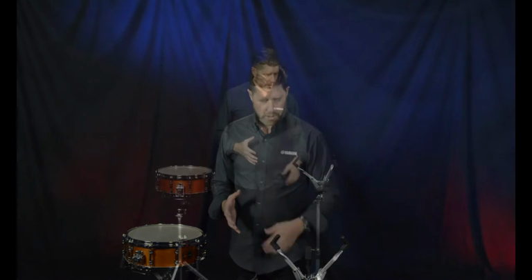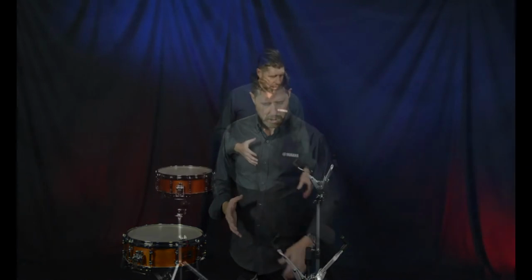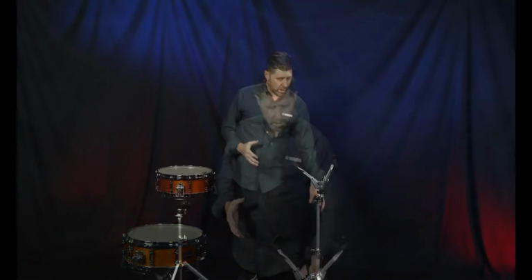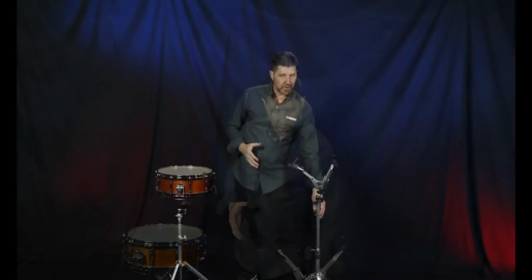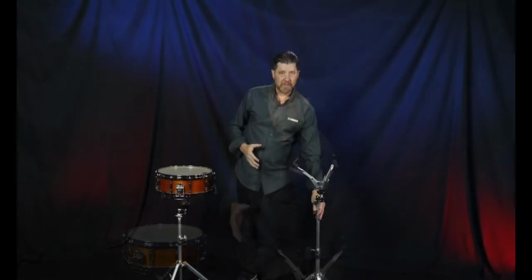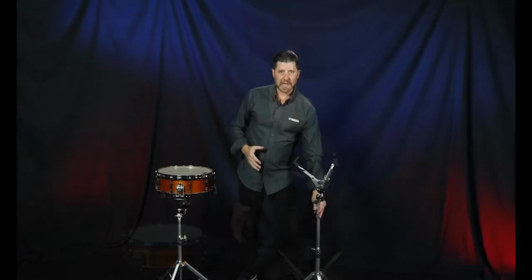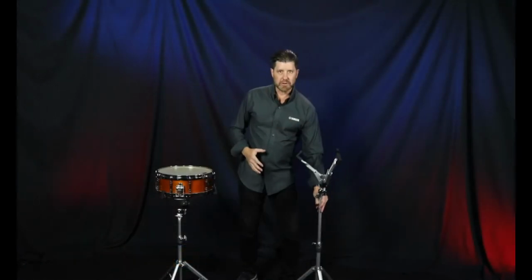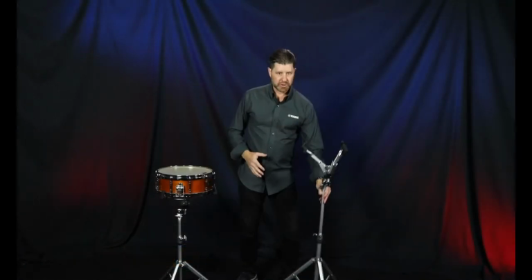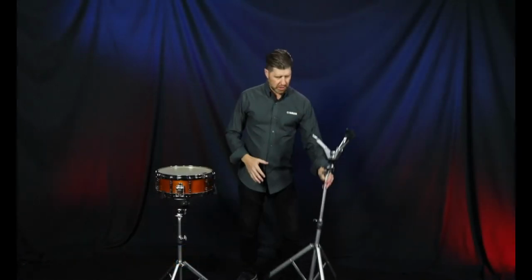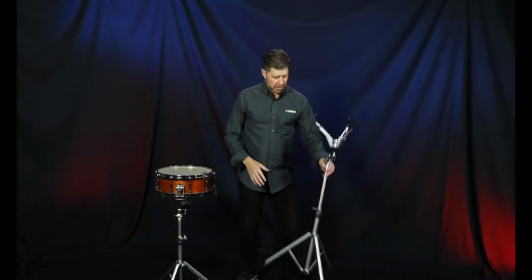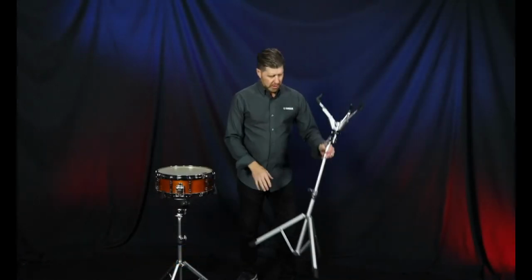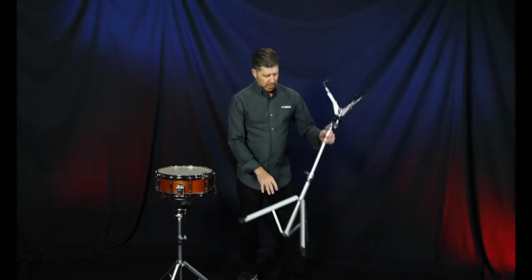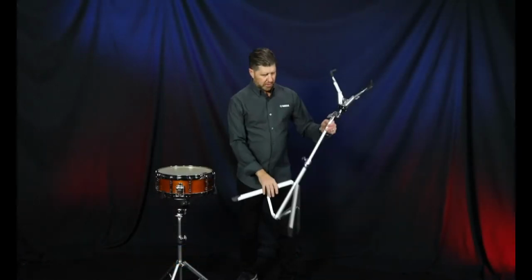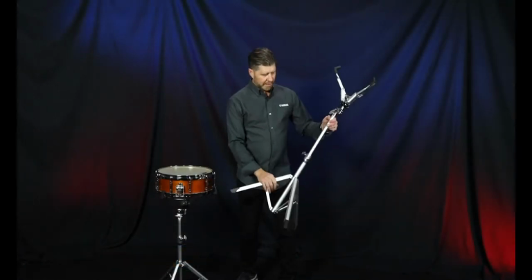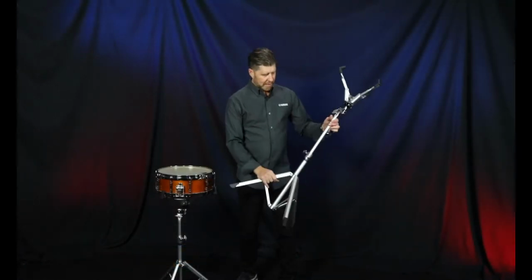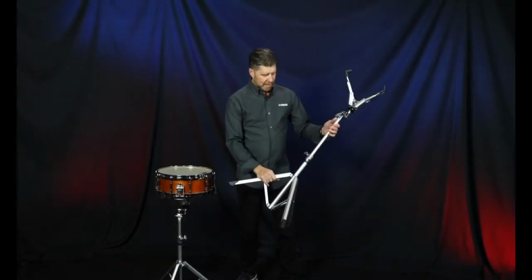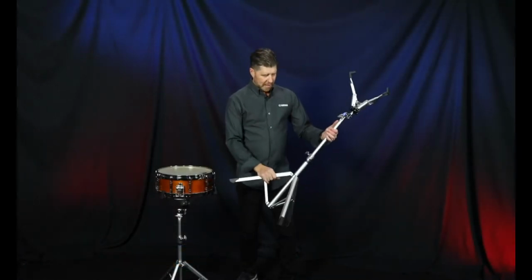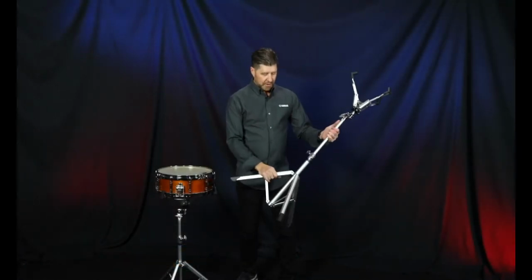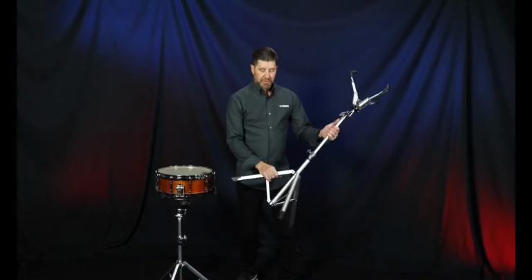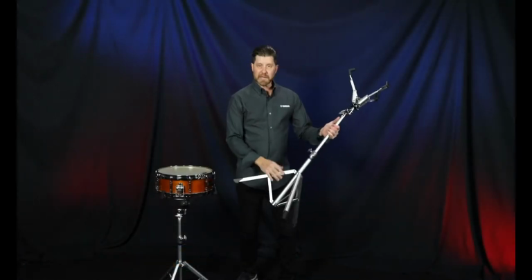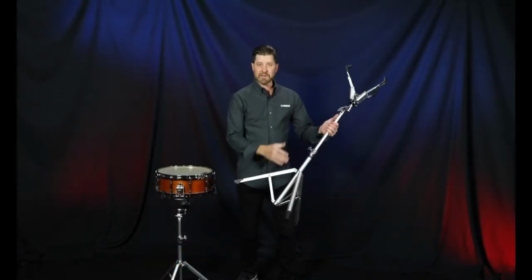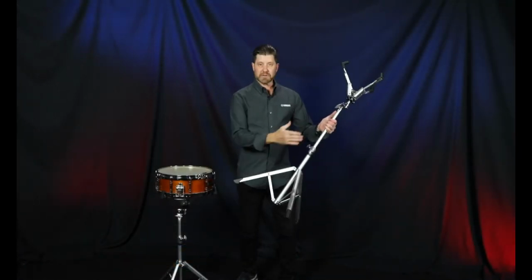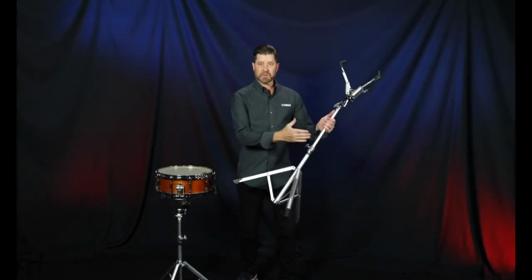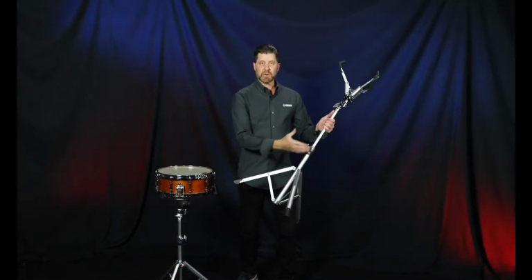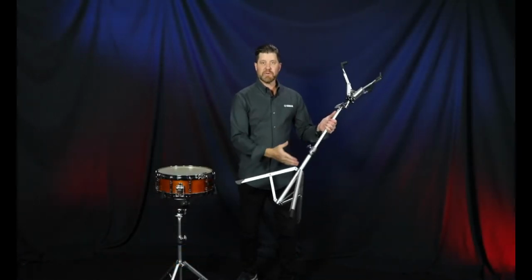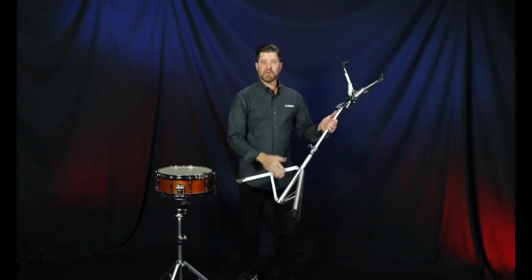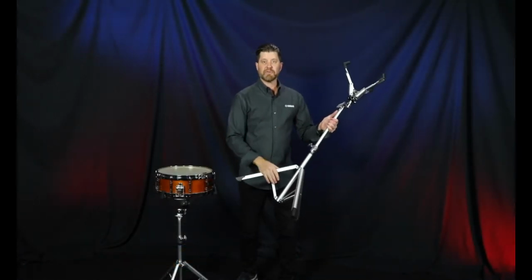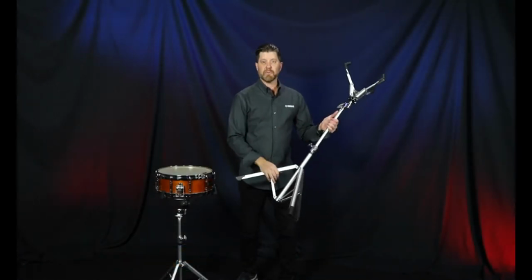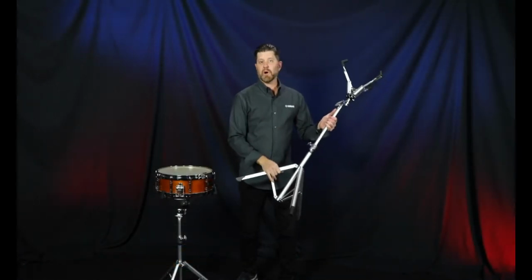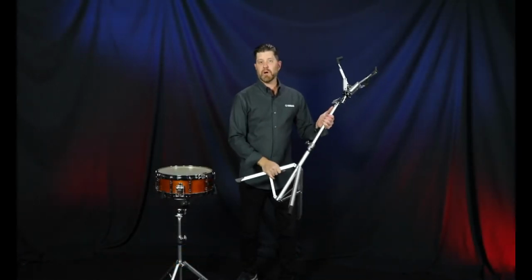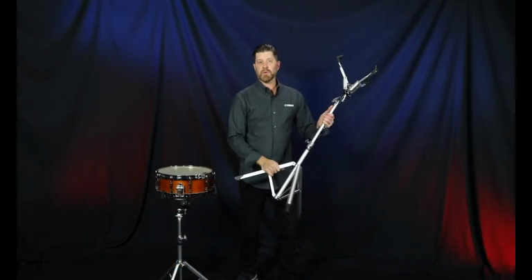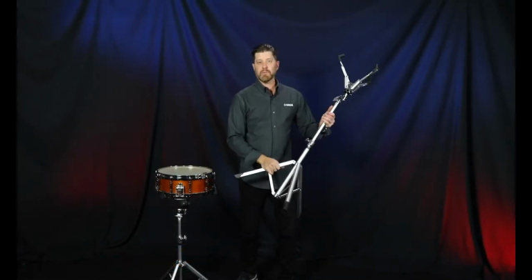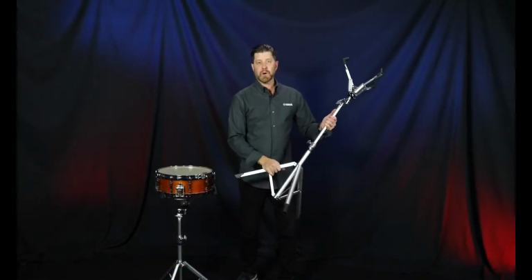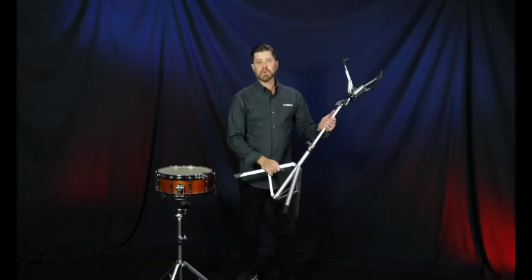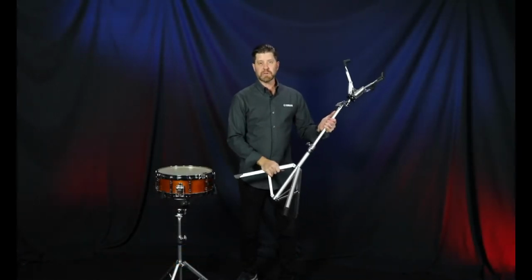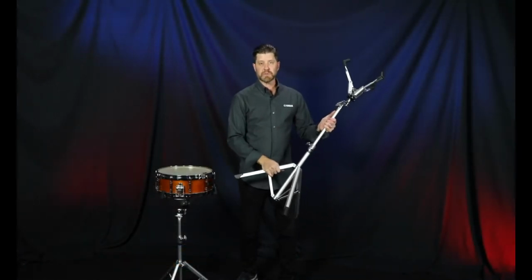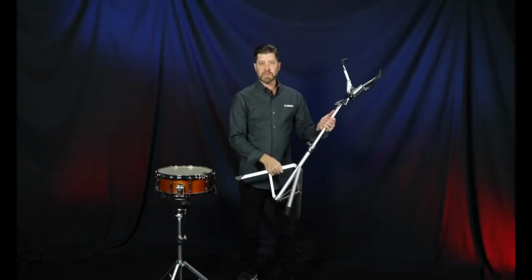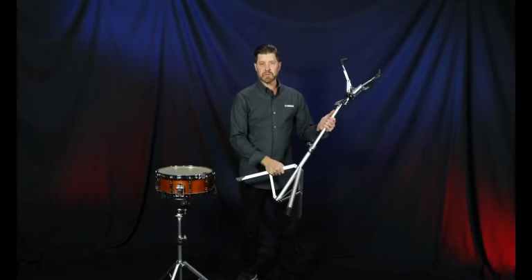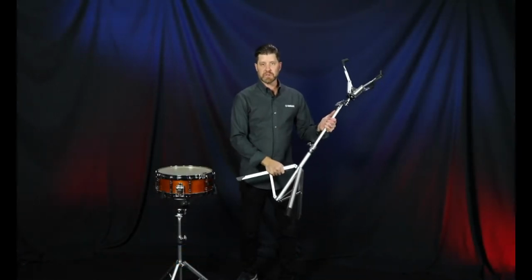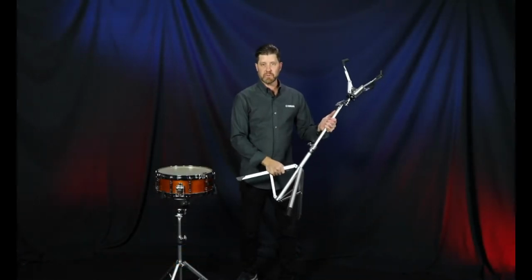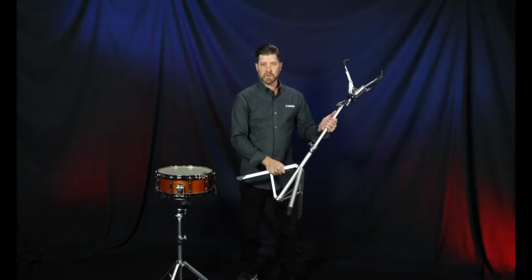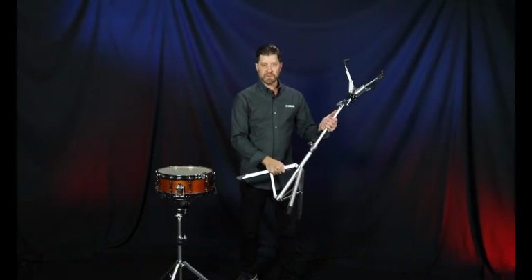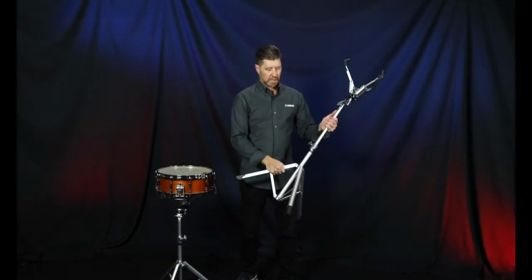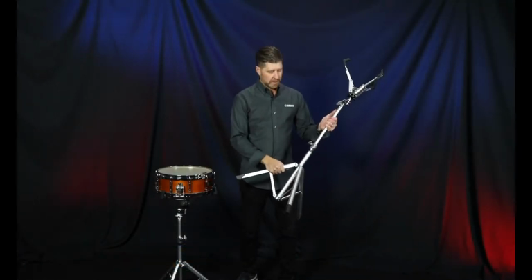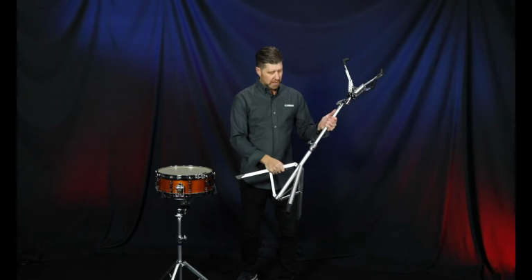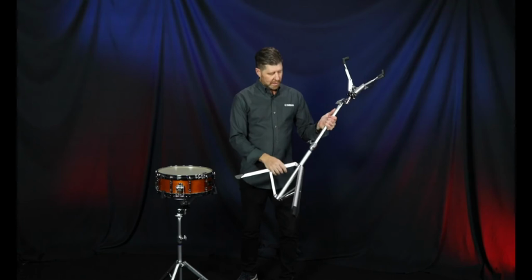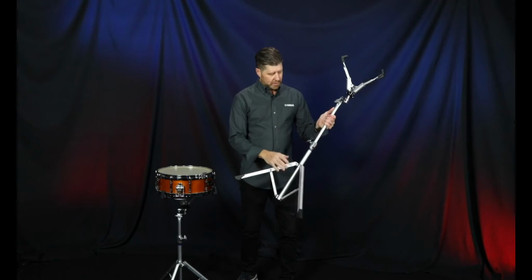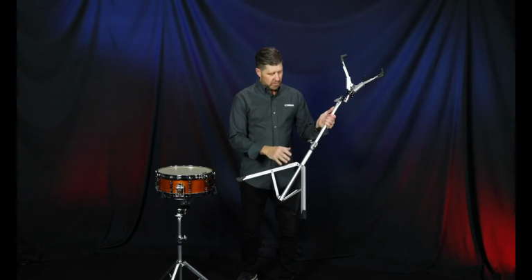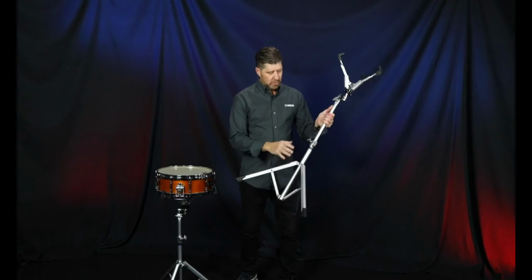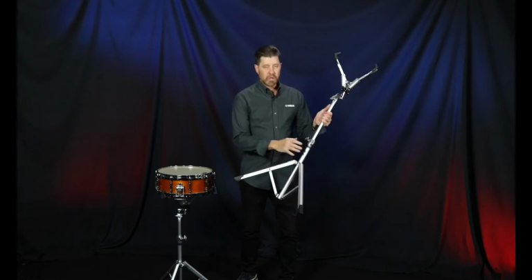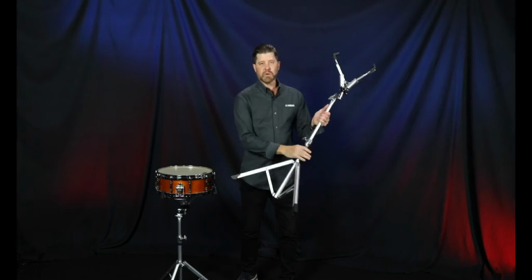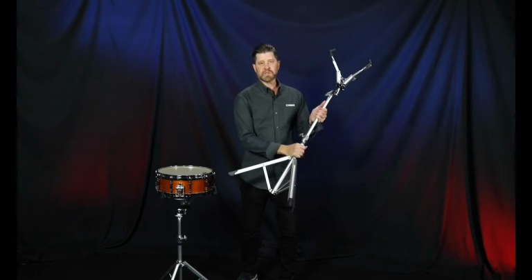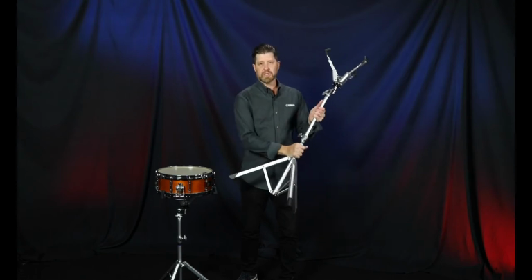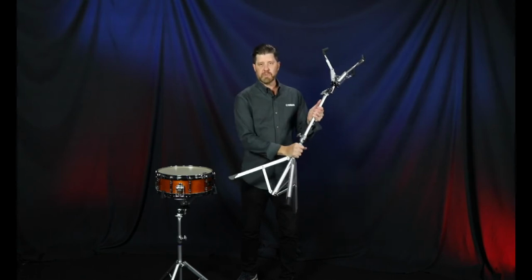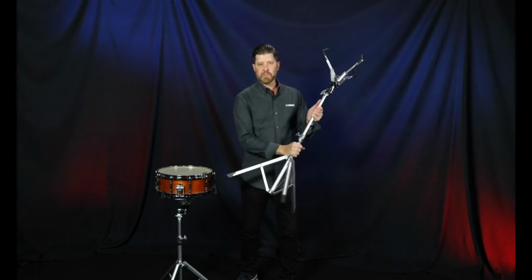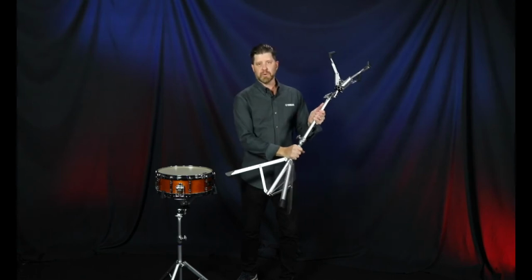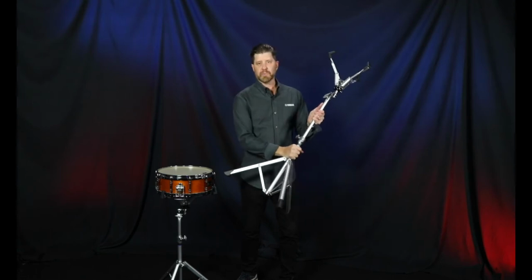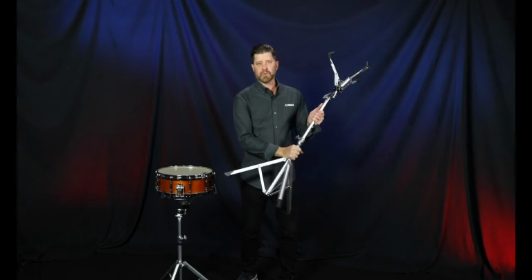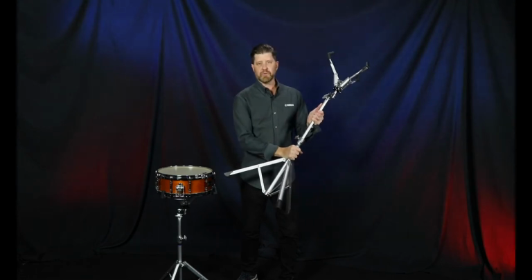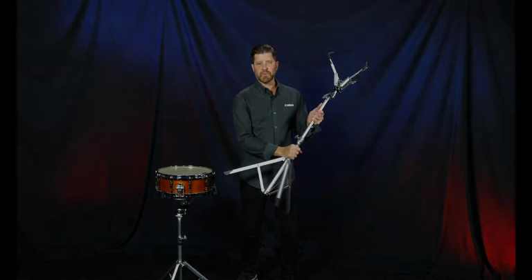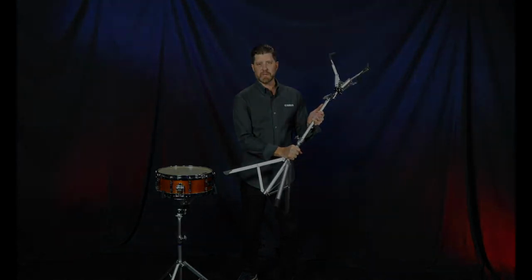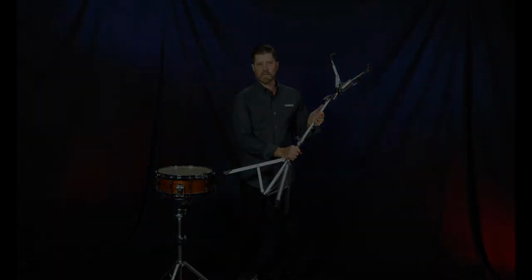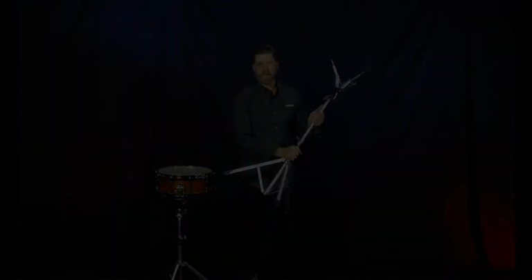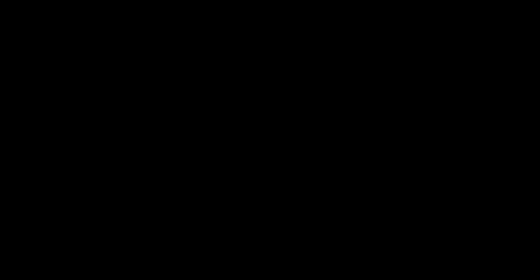All the metallurgy, the plating, and everything is a derivative from all the motors research that we've done, so you know it's going to be bulletproof when you get it.